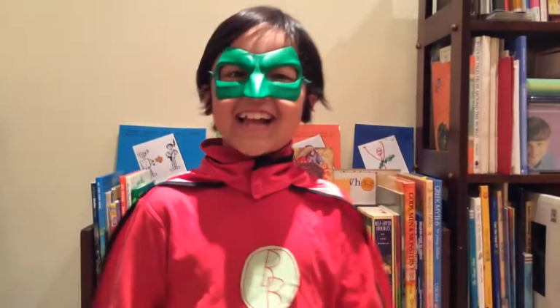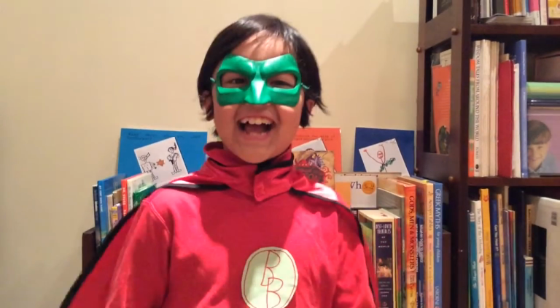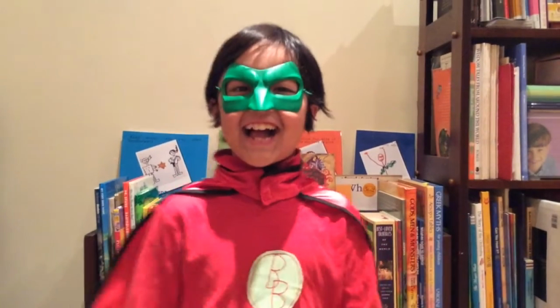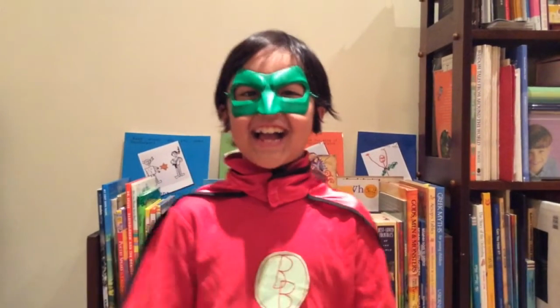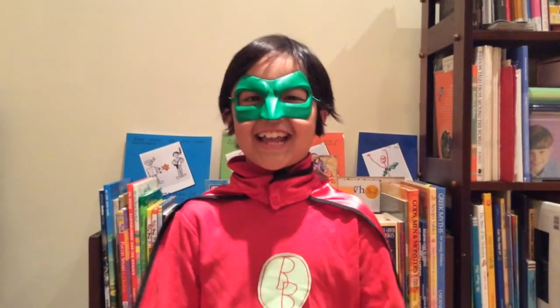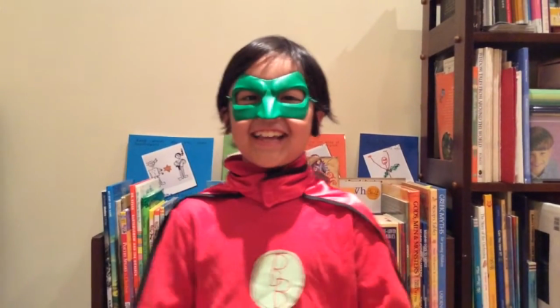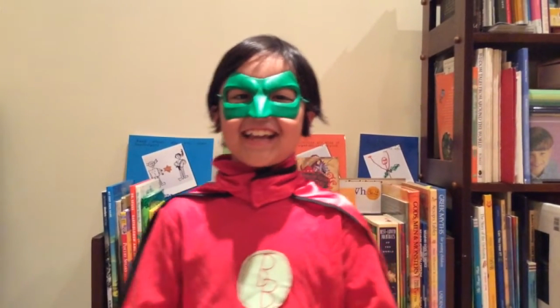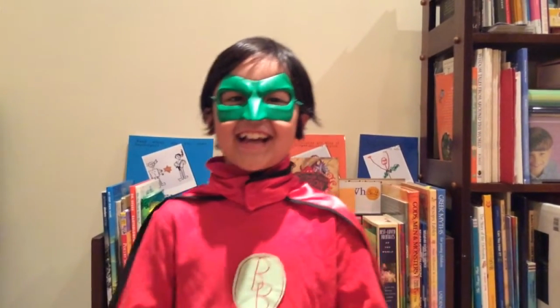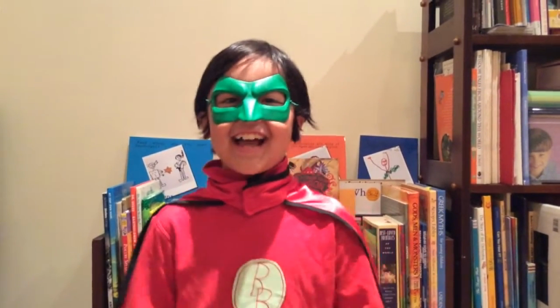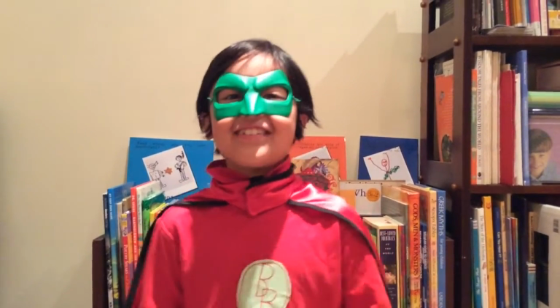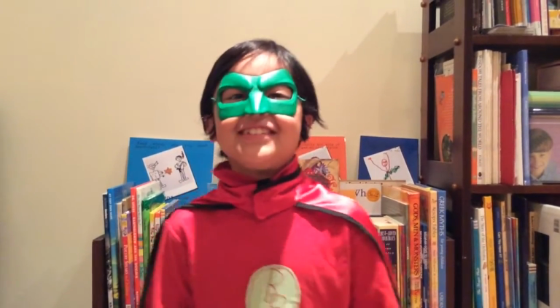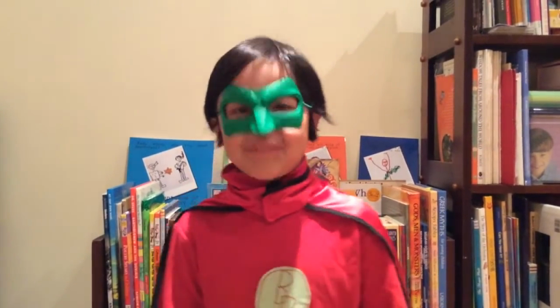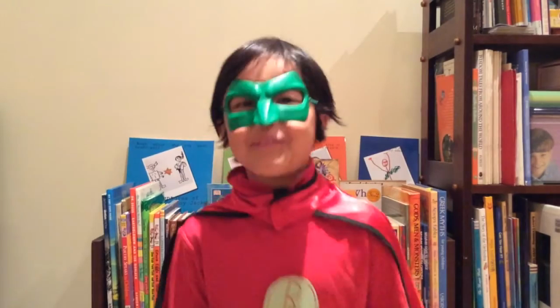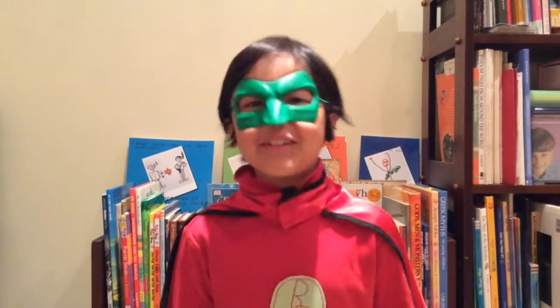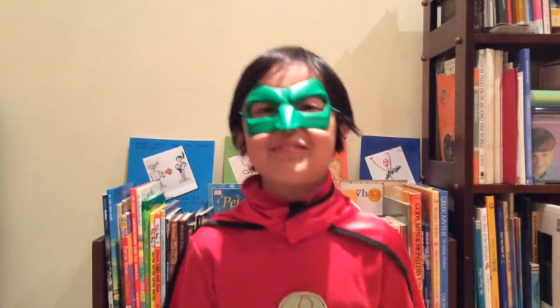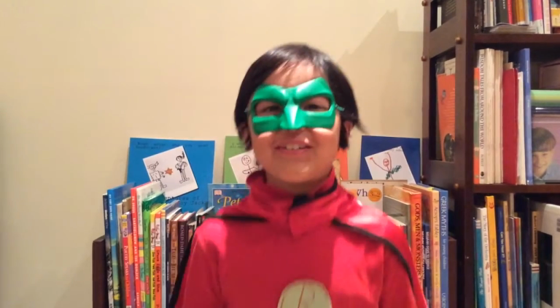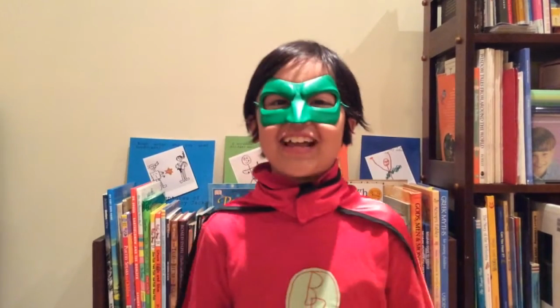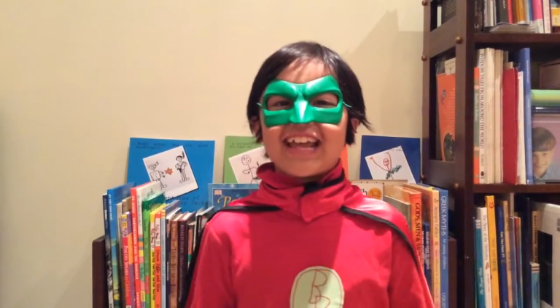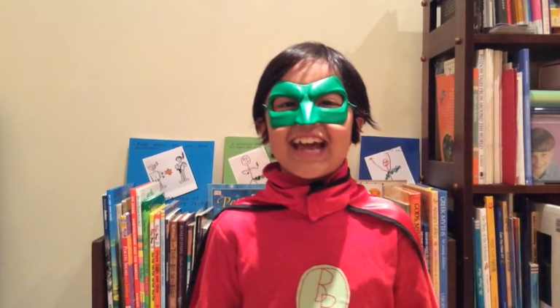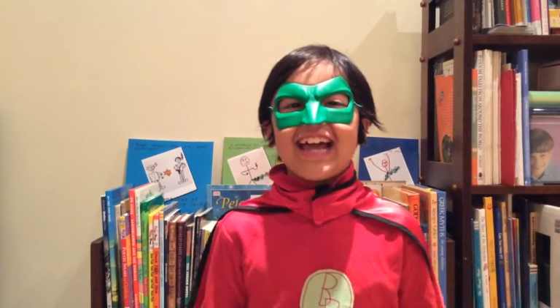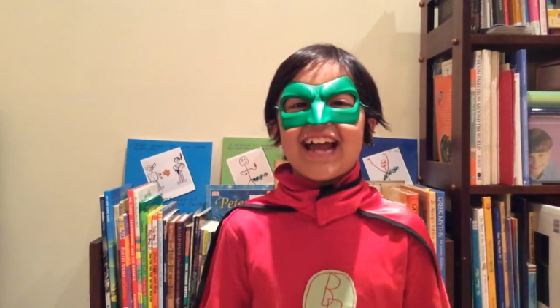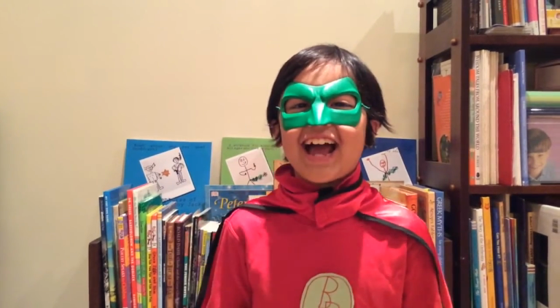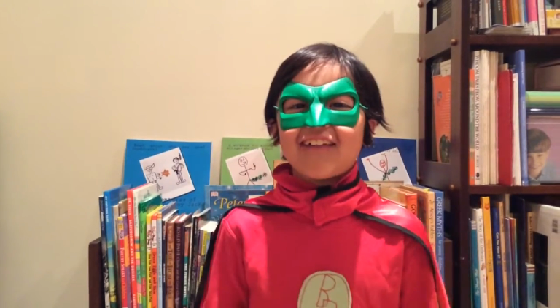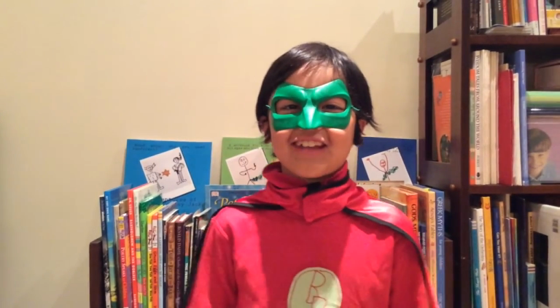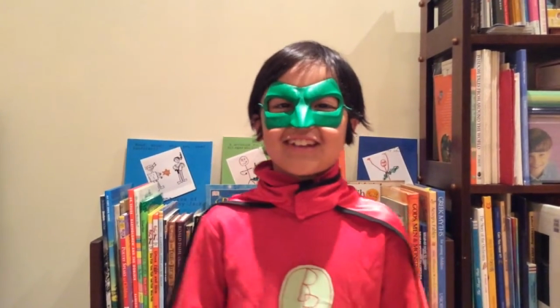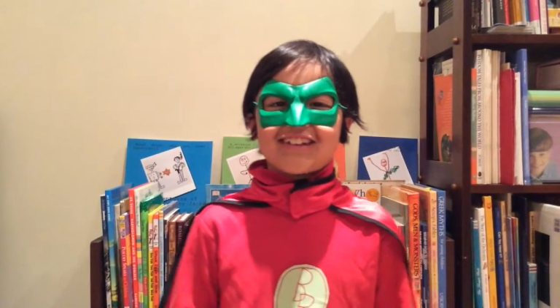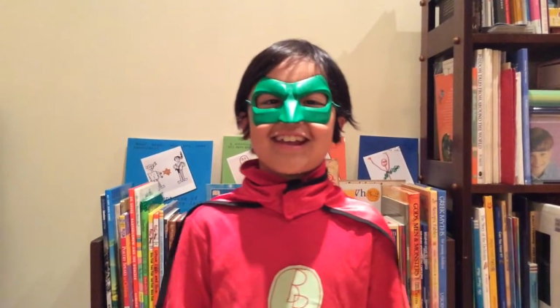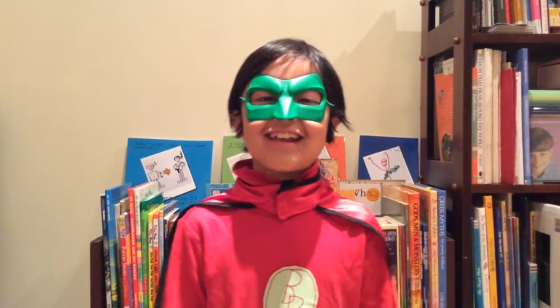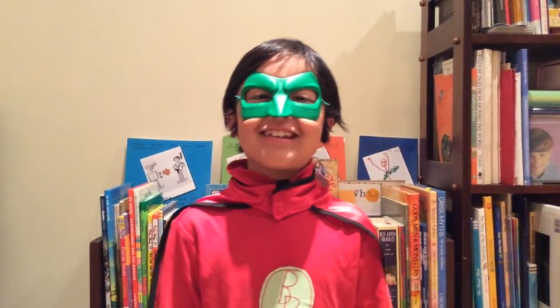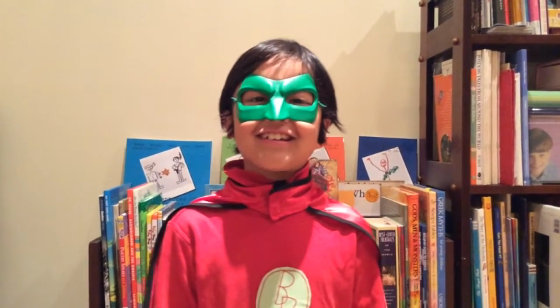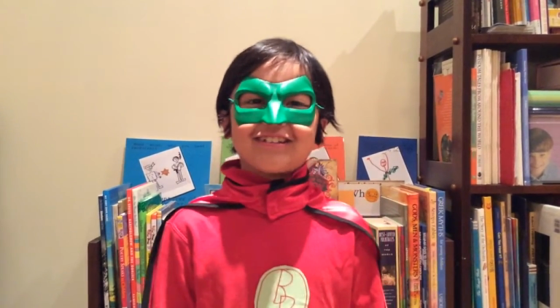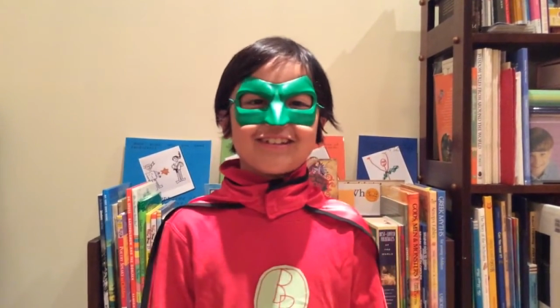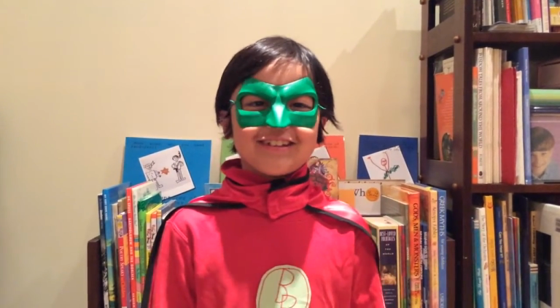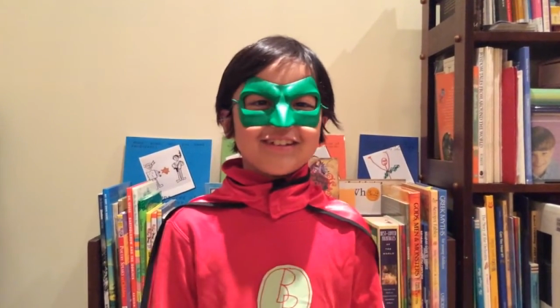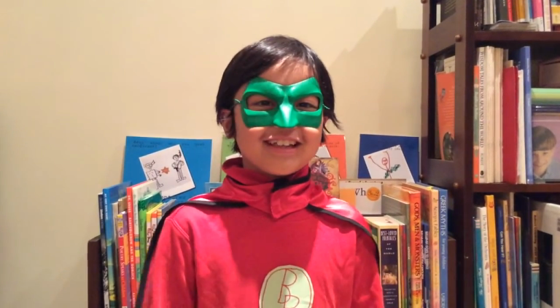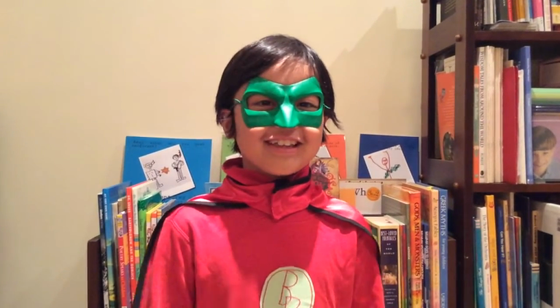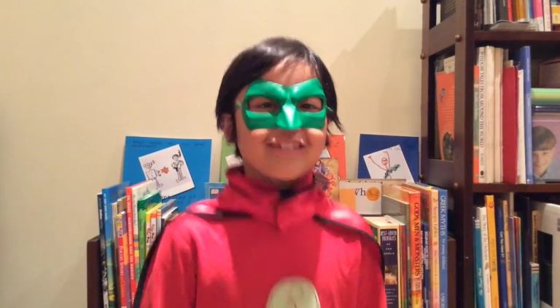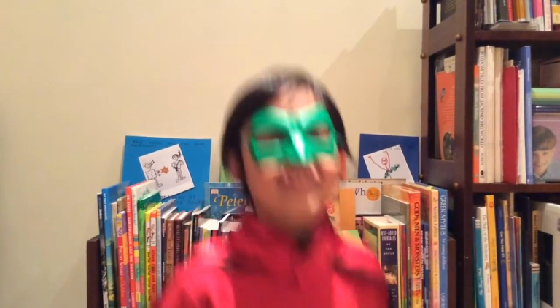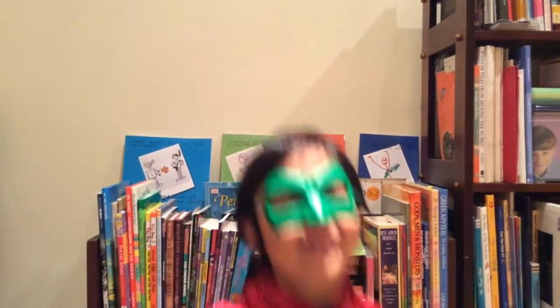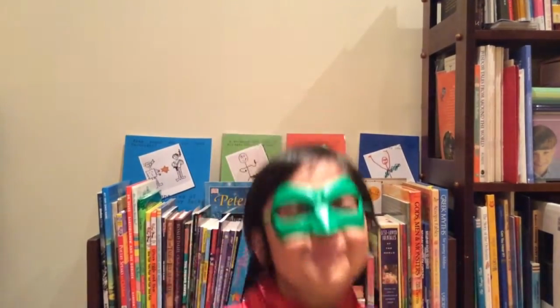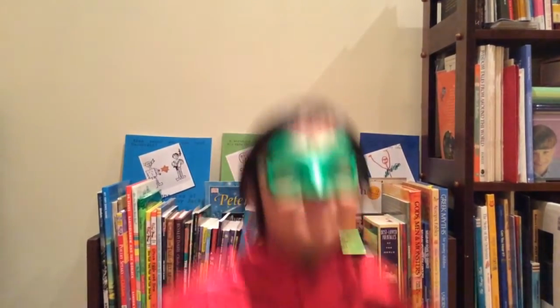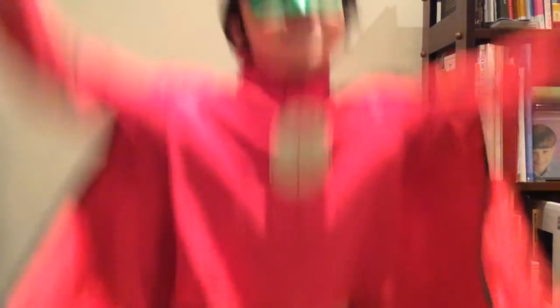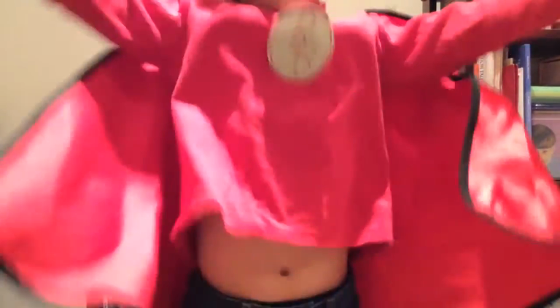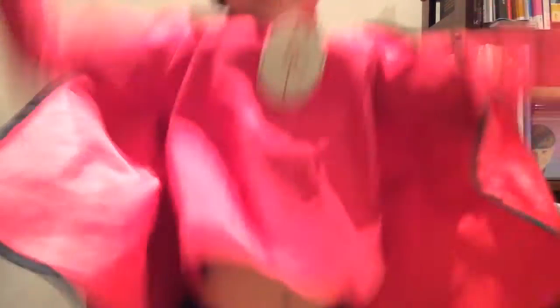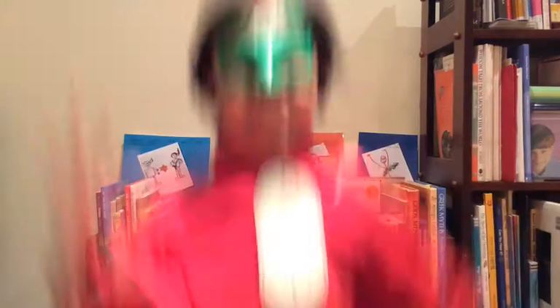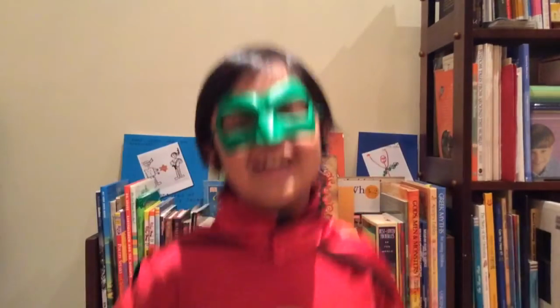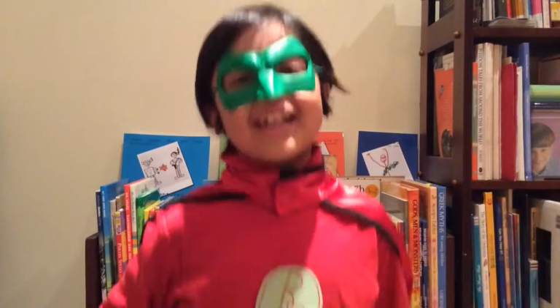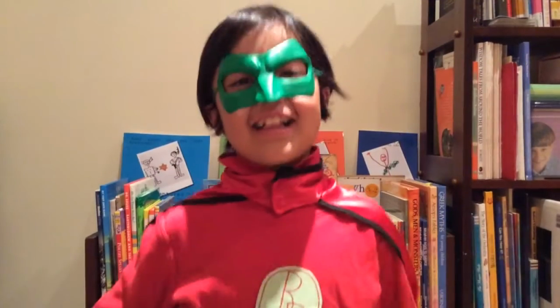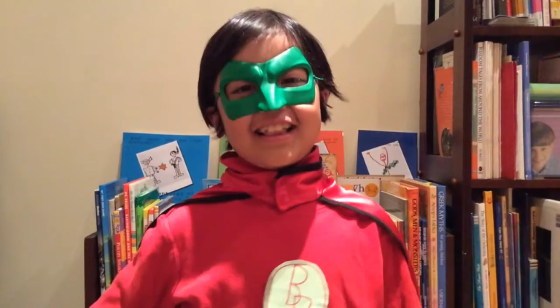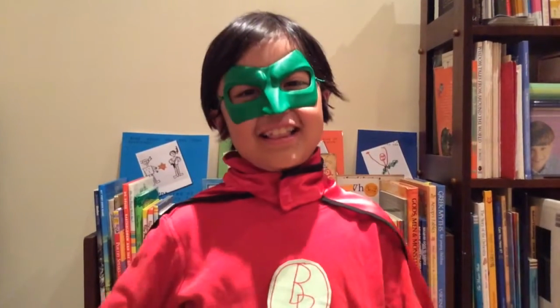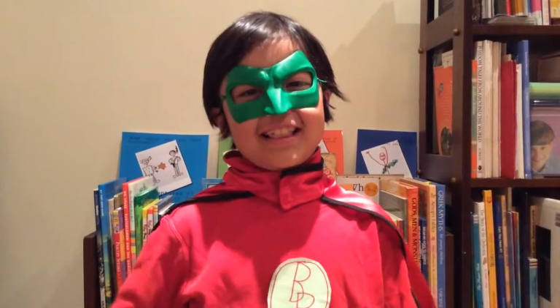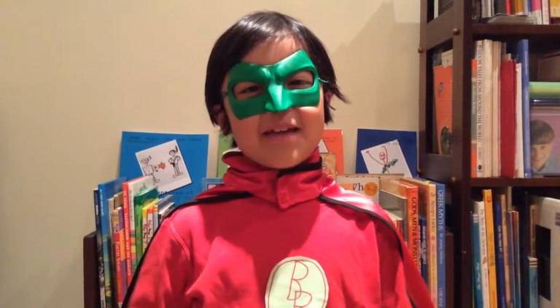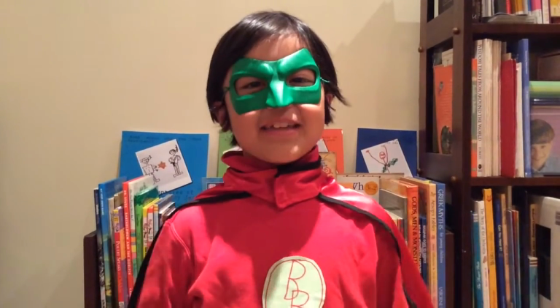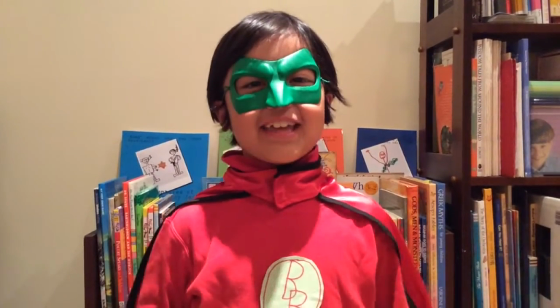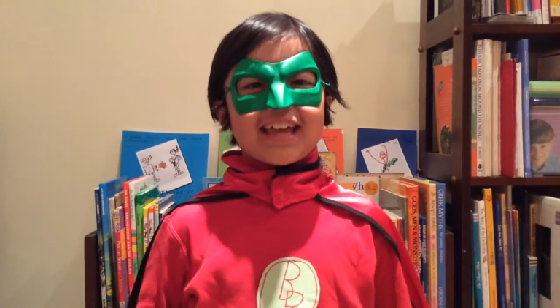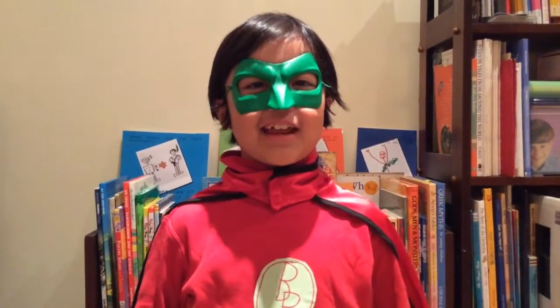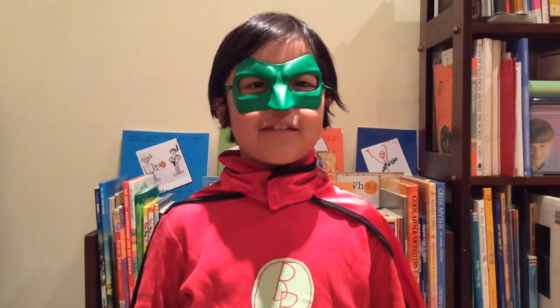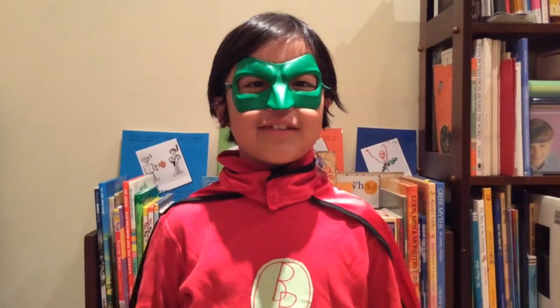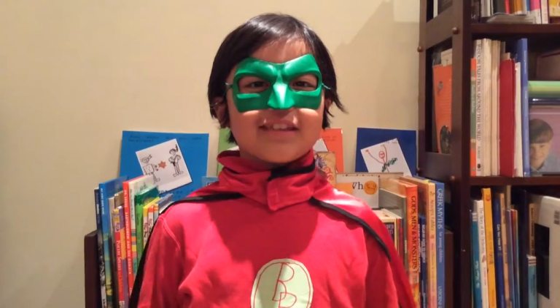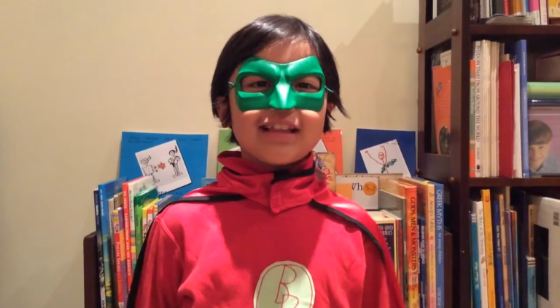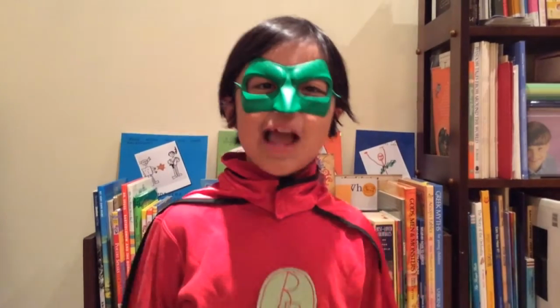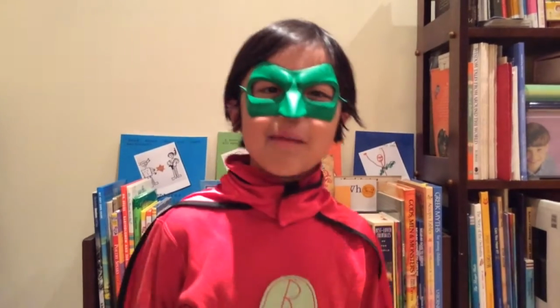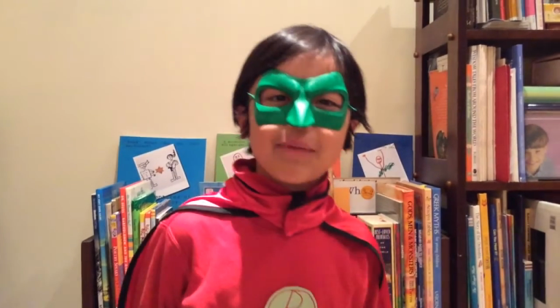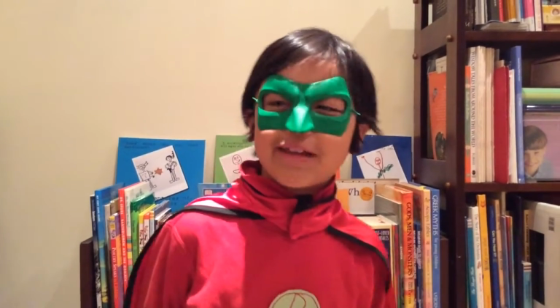Hi, I'm Superbookboy, and I'm here to introduce you to a new book! Let me get it from the library.